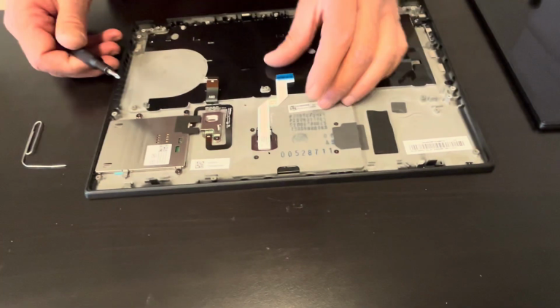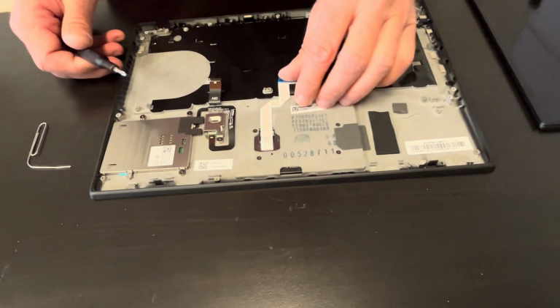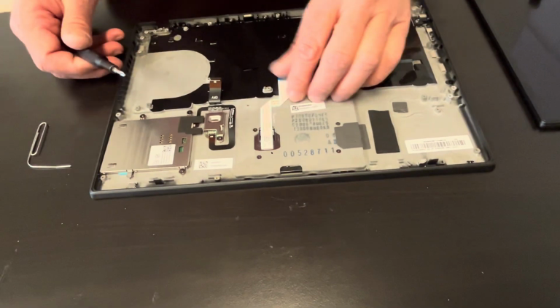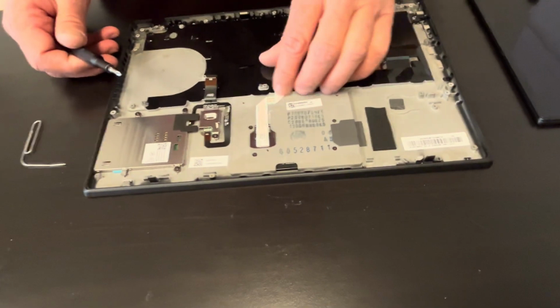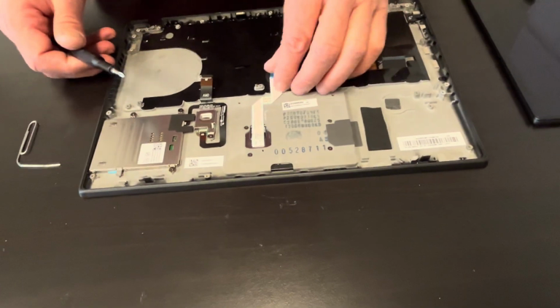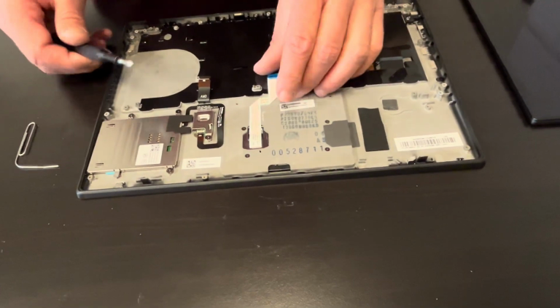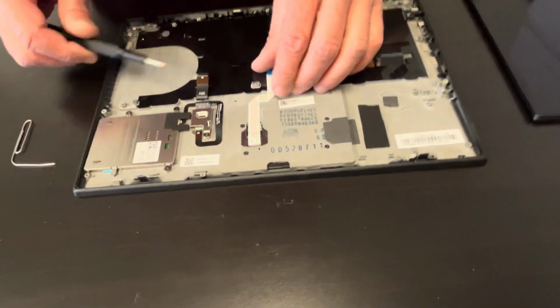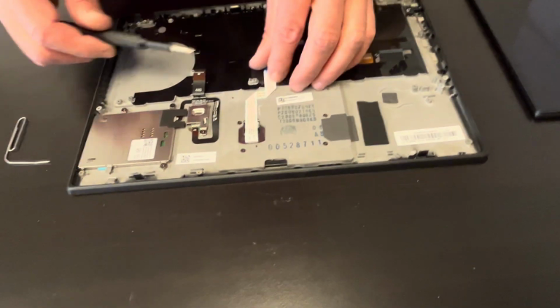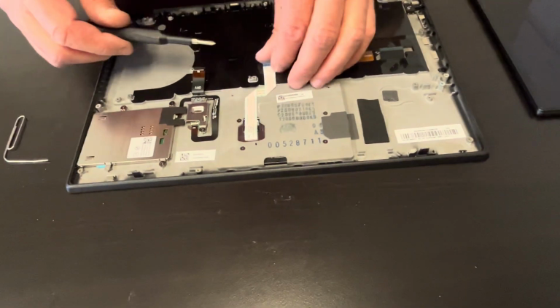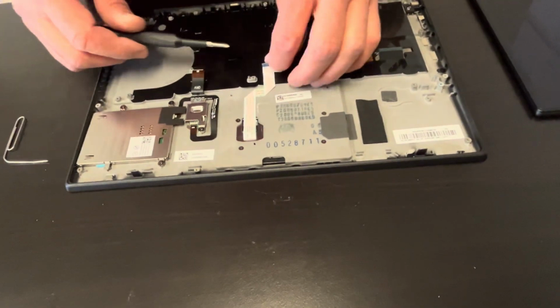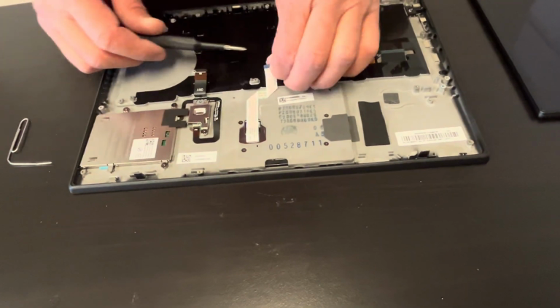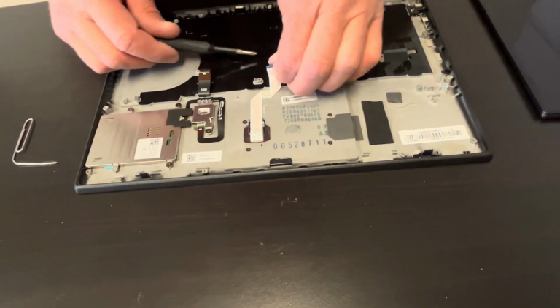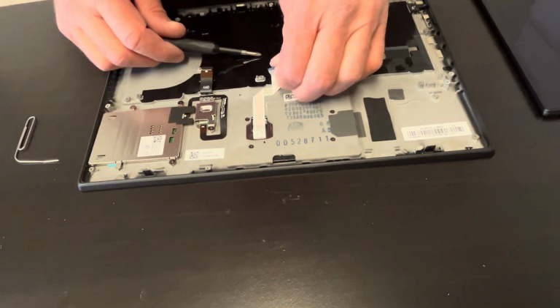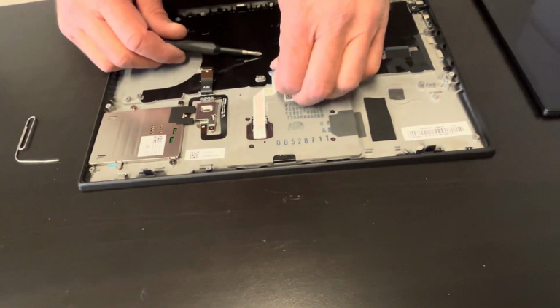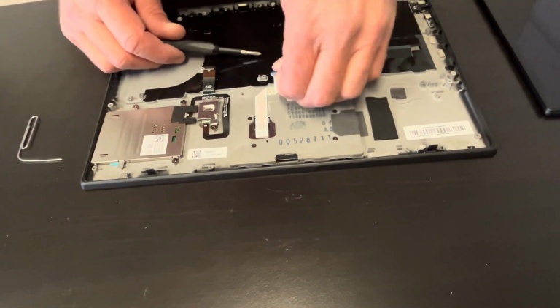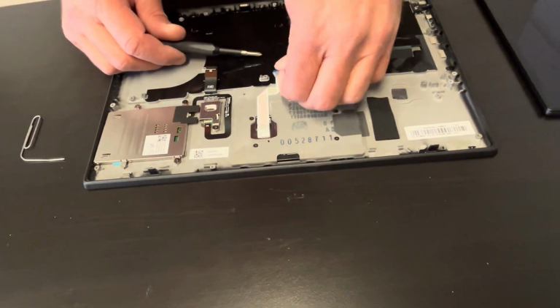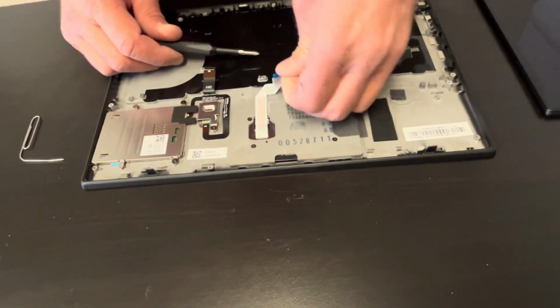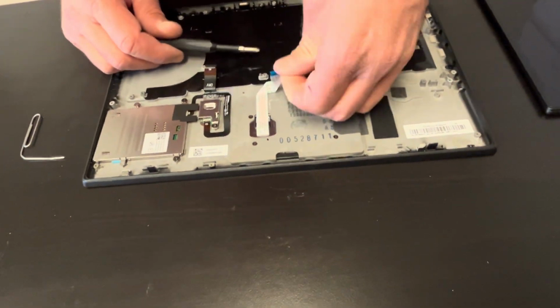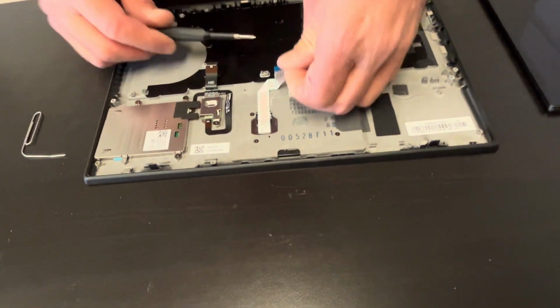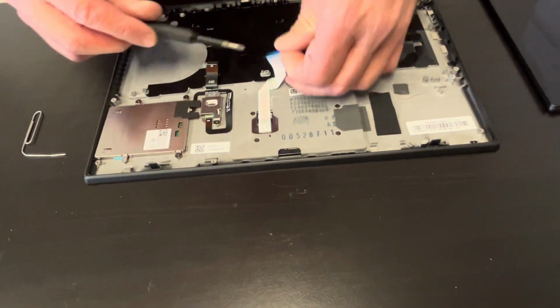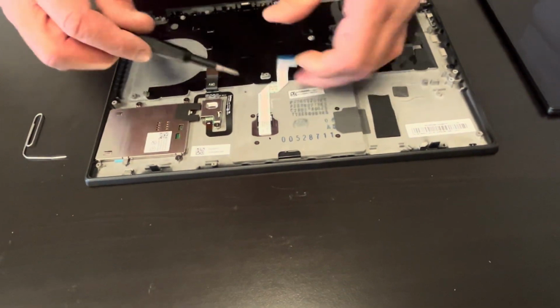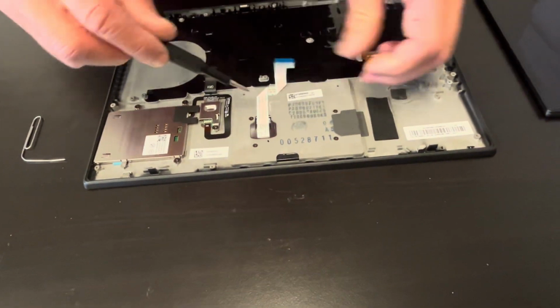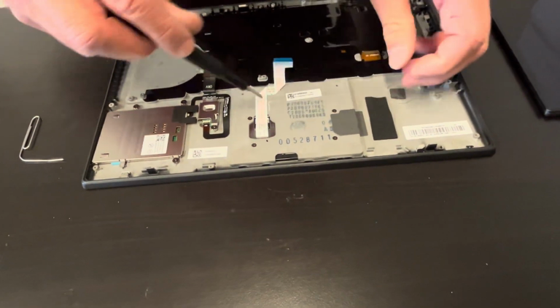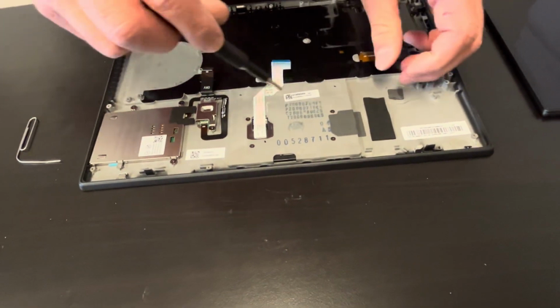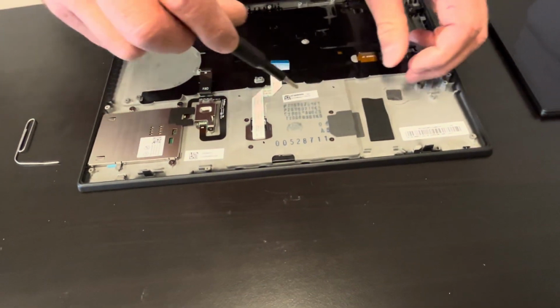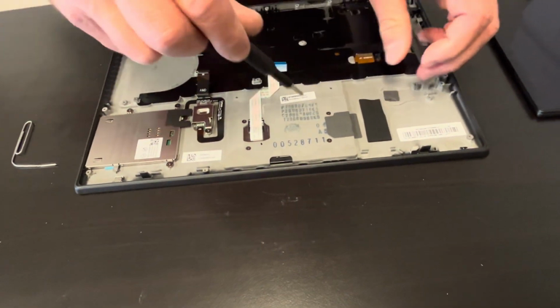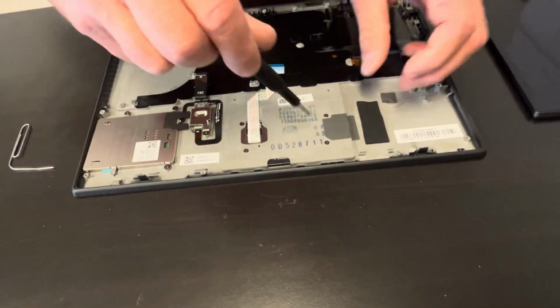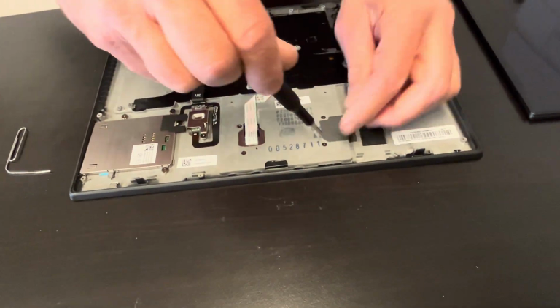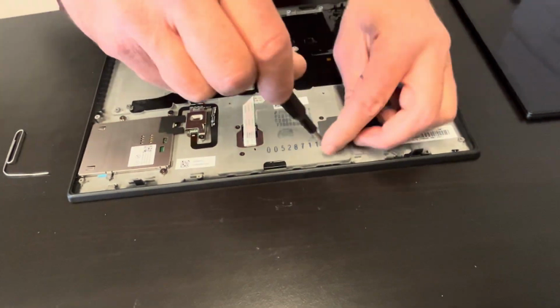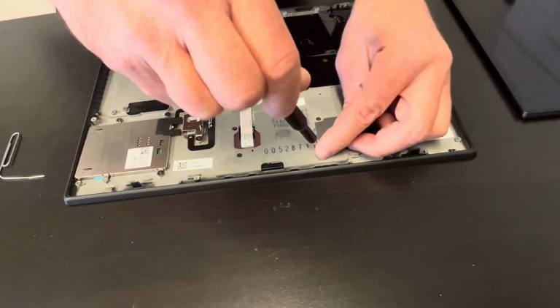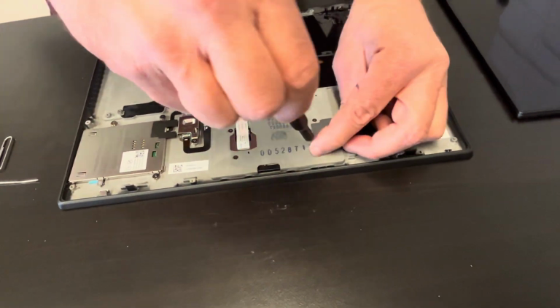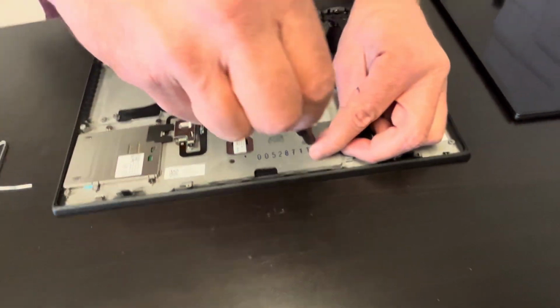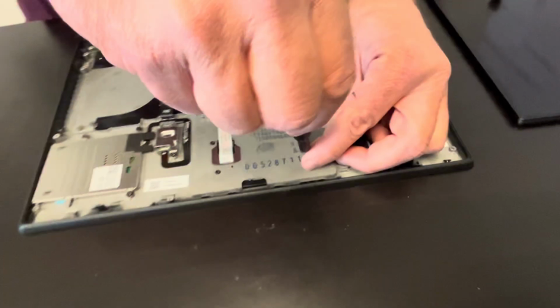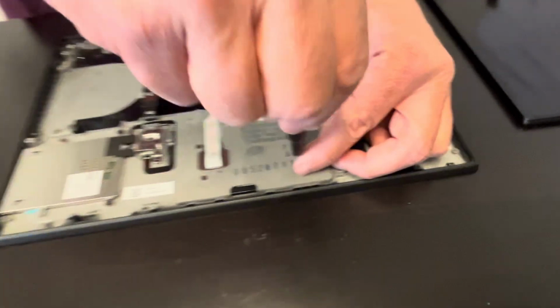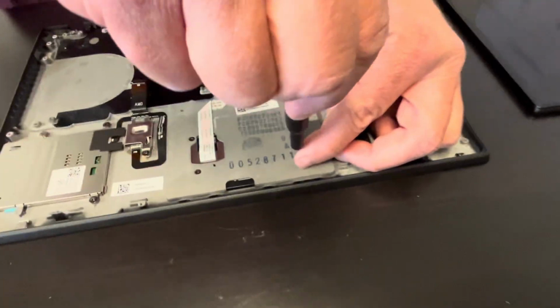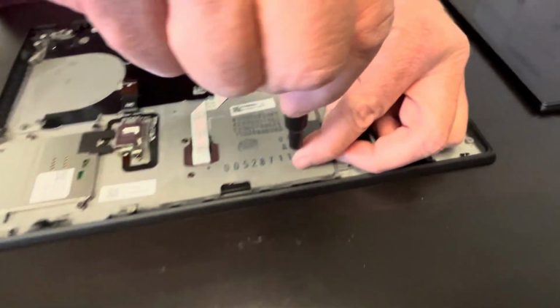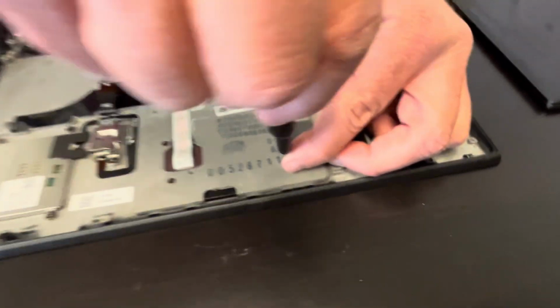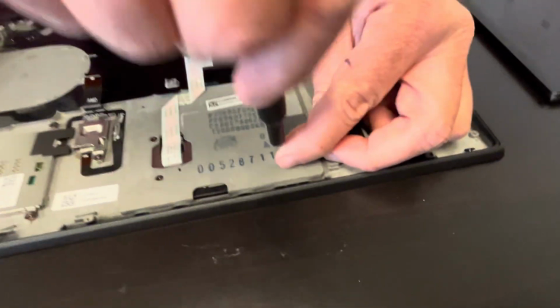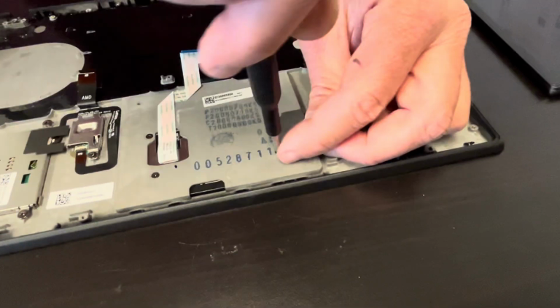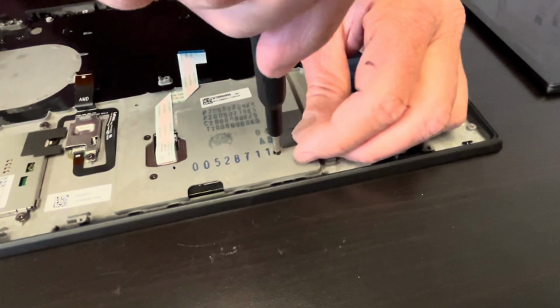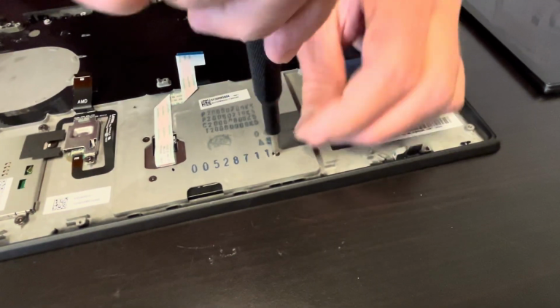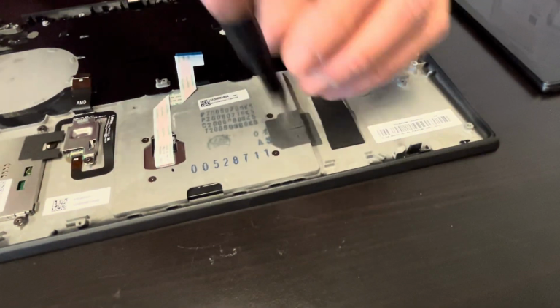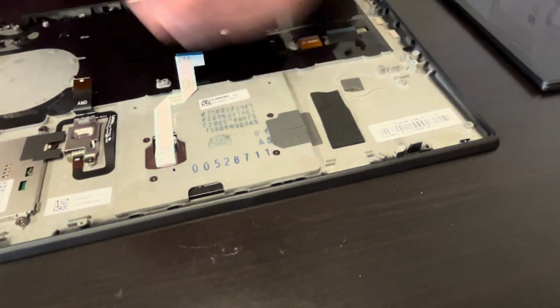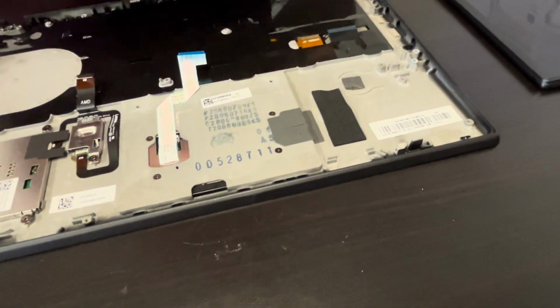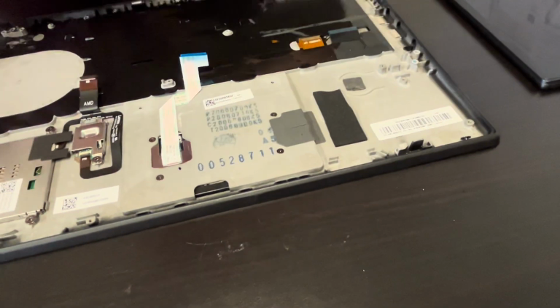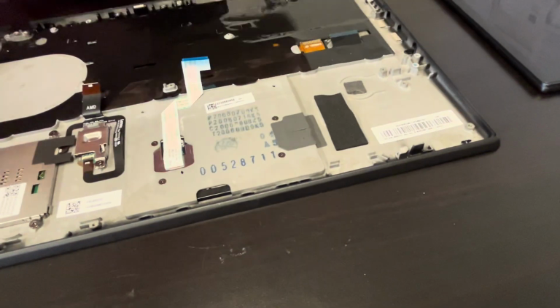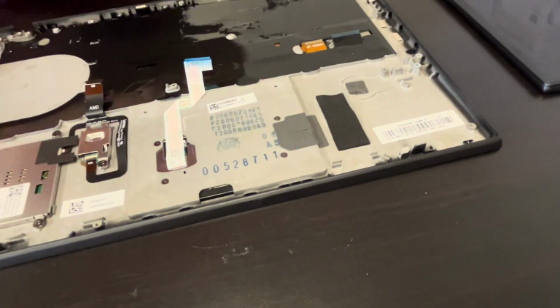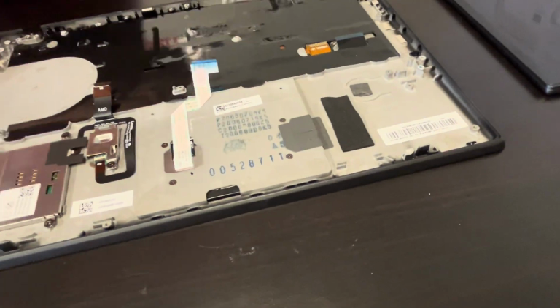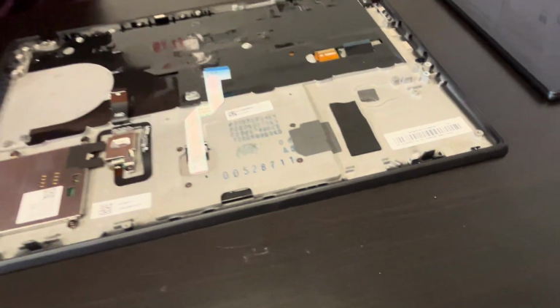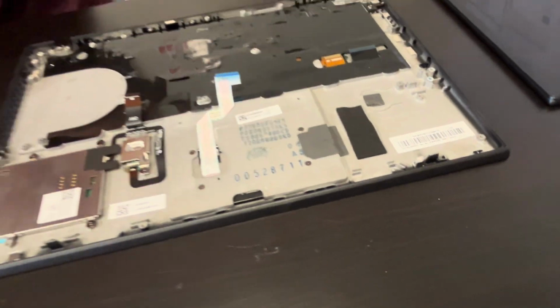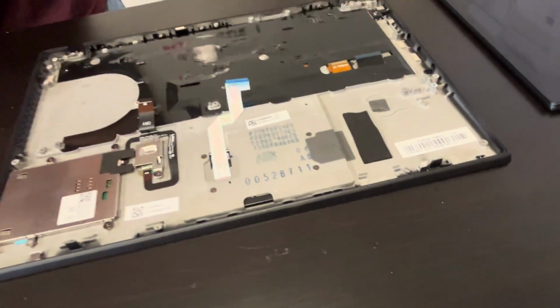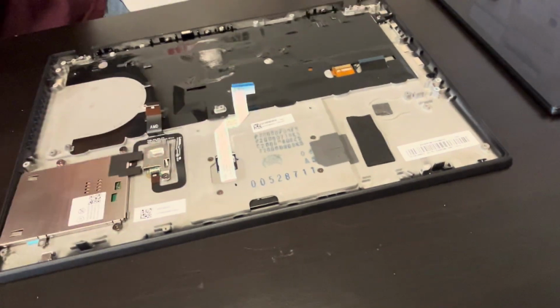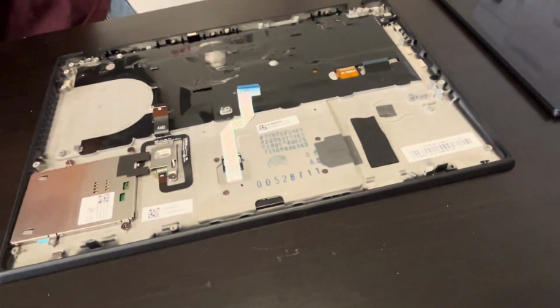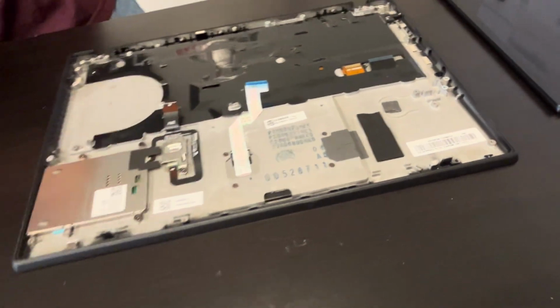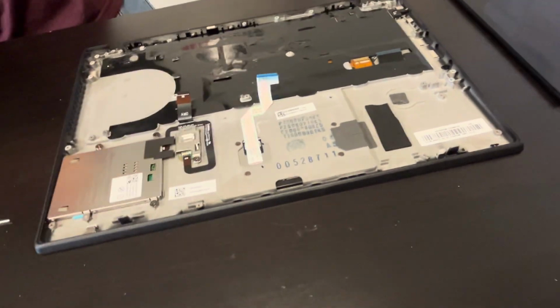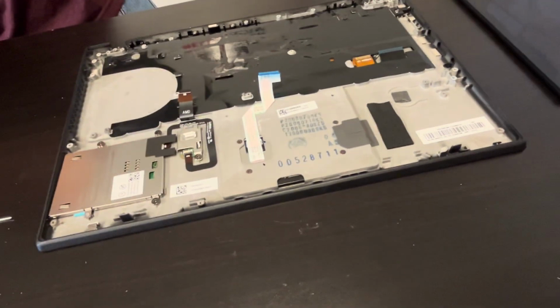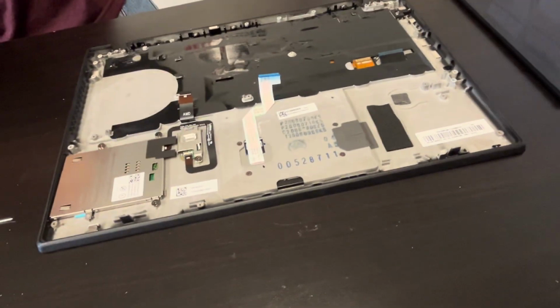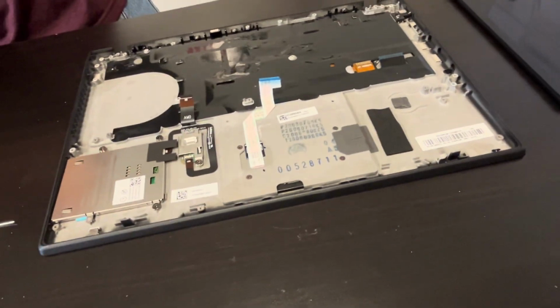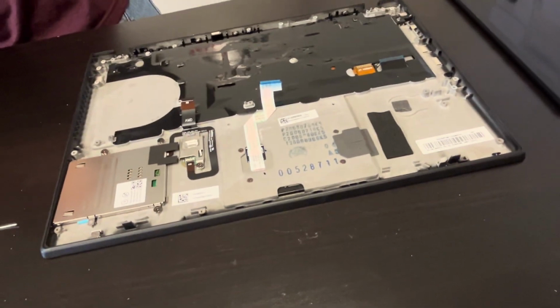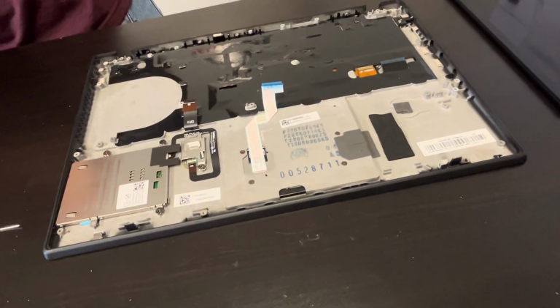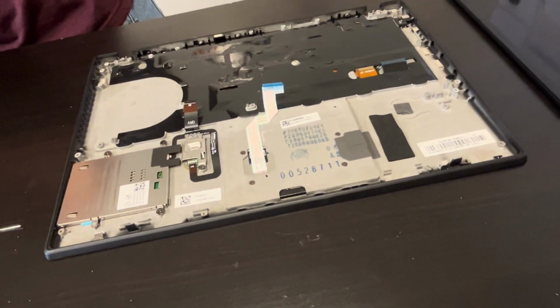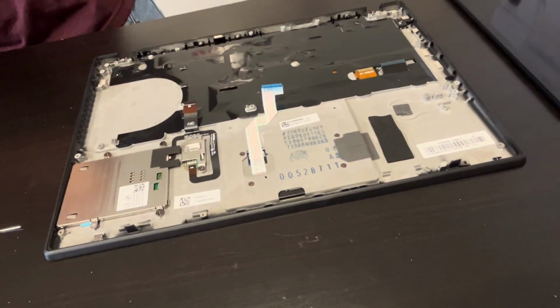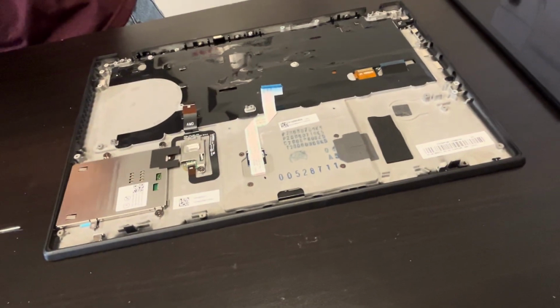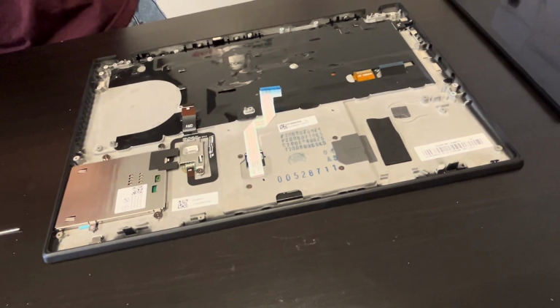If the touchpad doesn't work, you can also replace it by taking out the four screws.